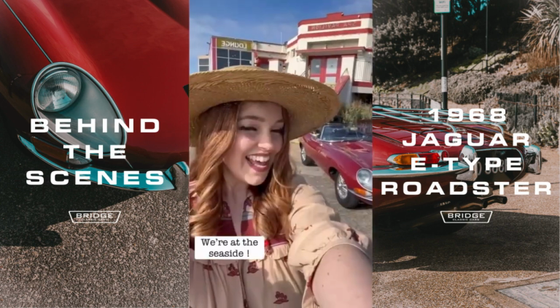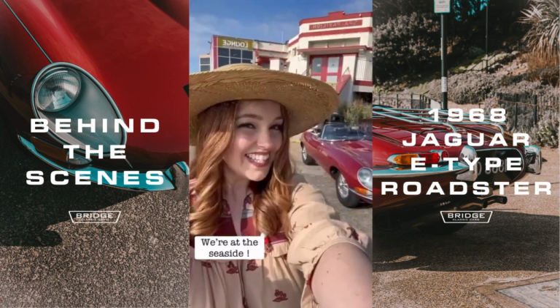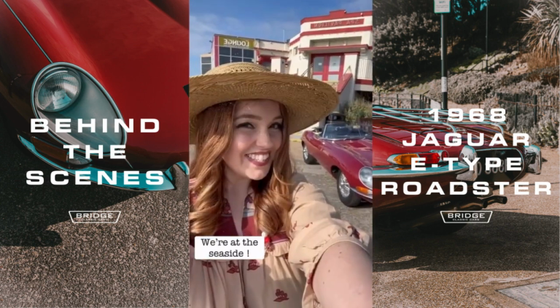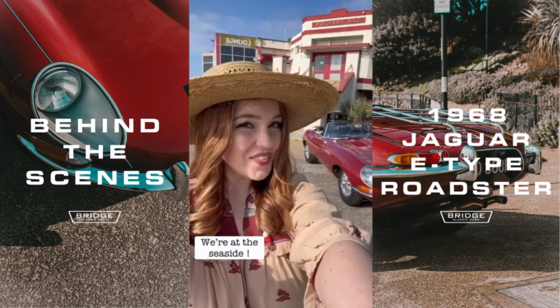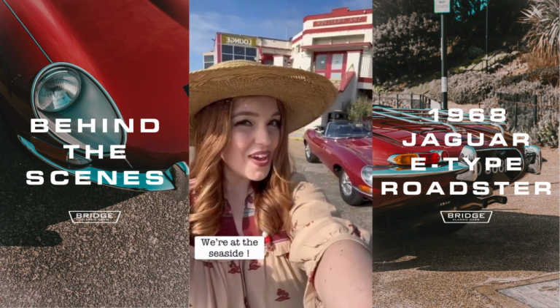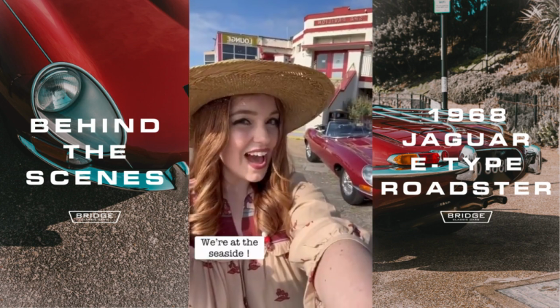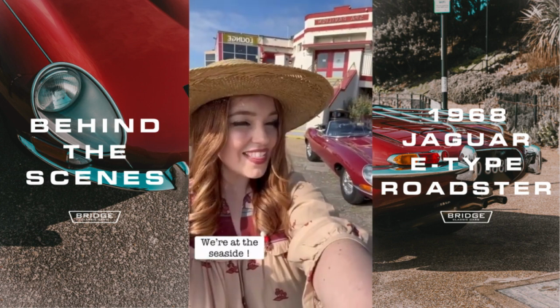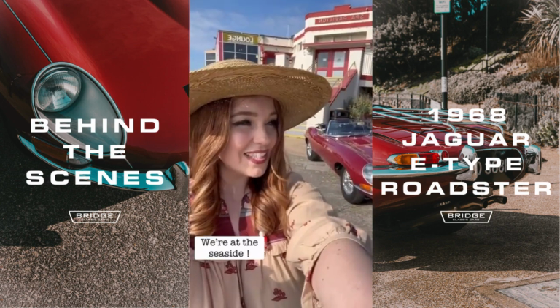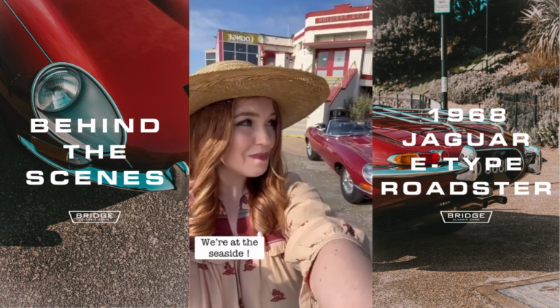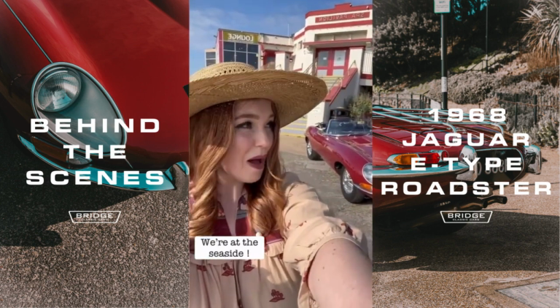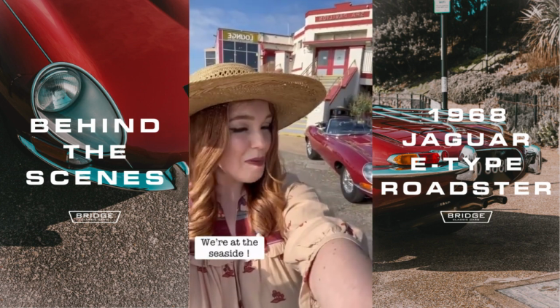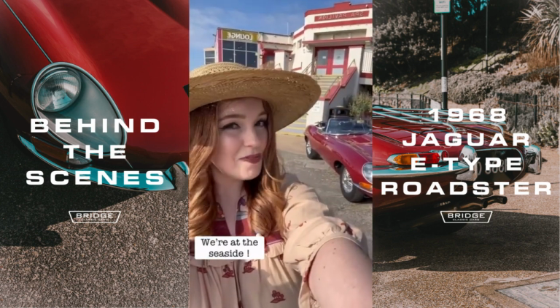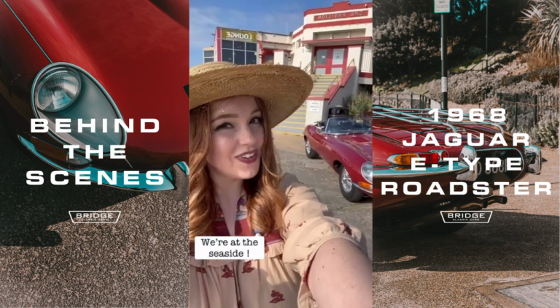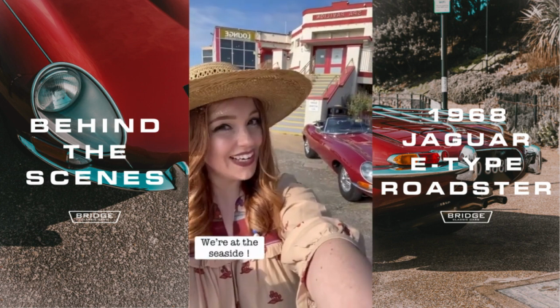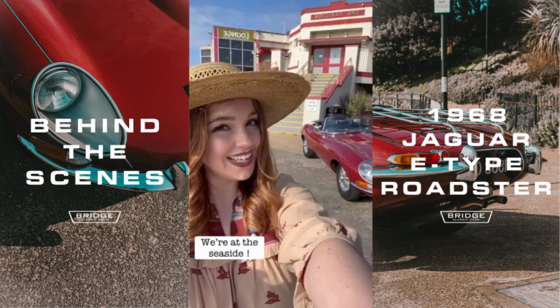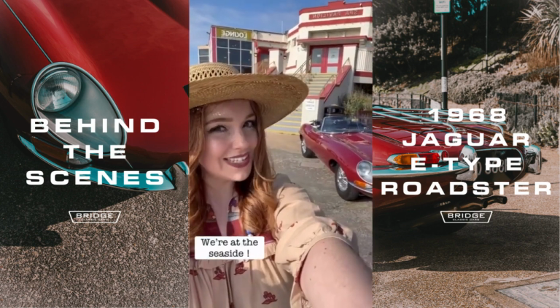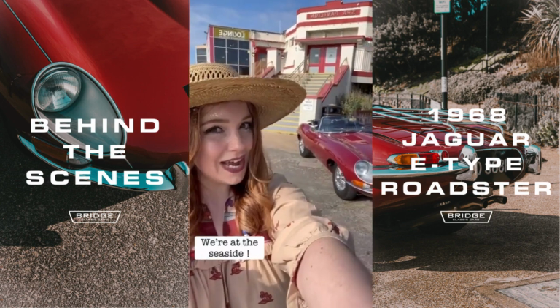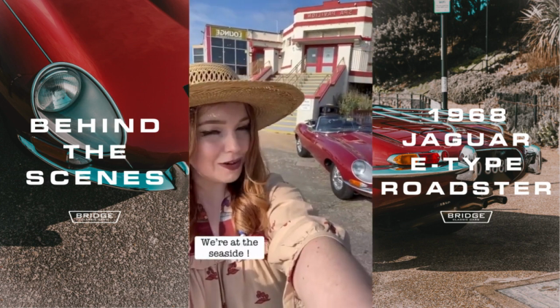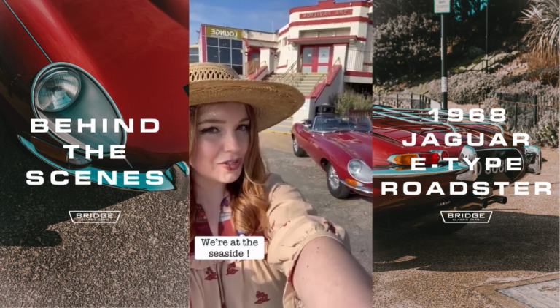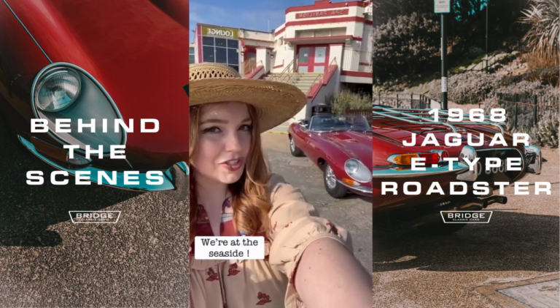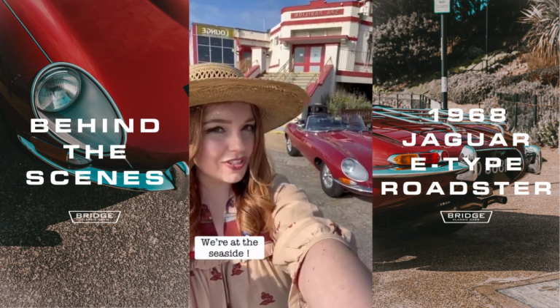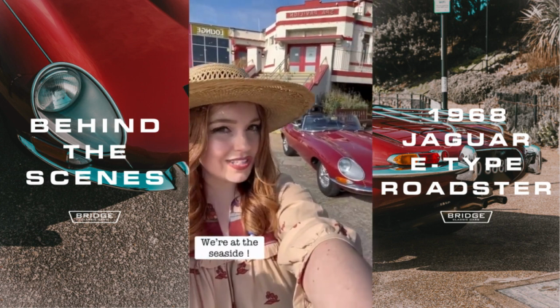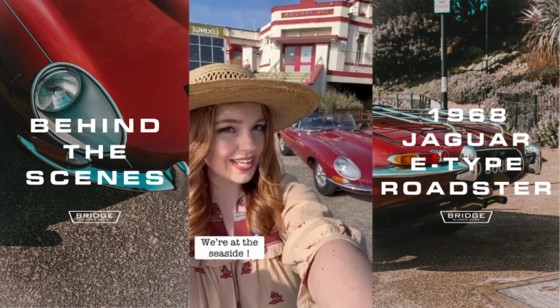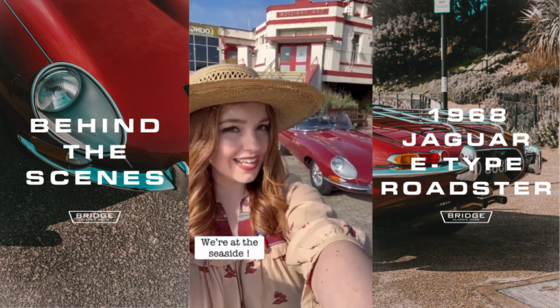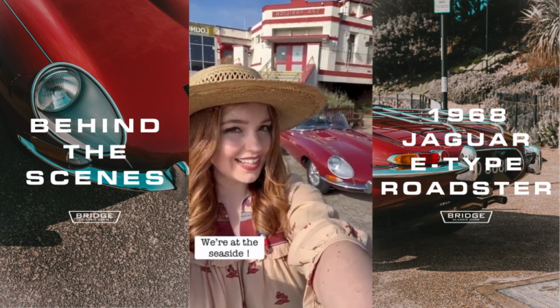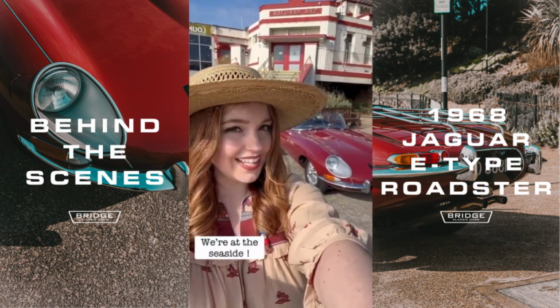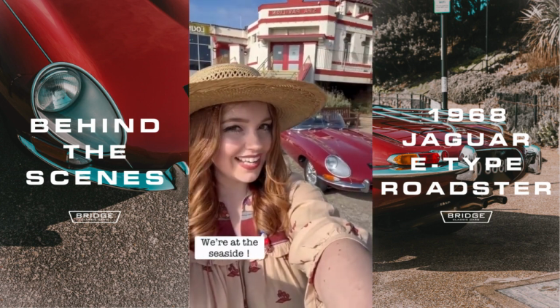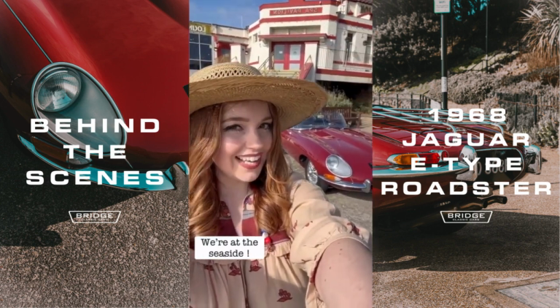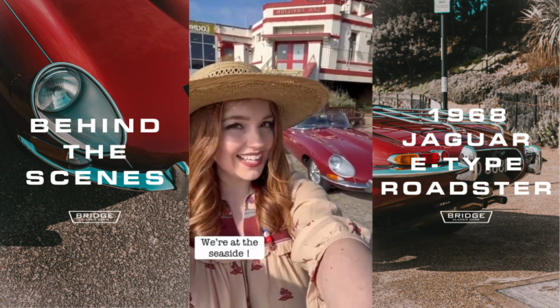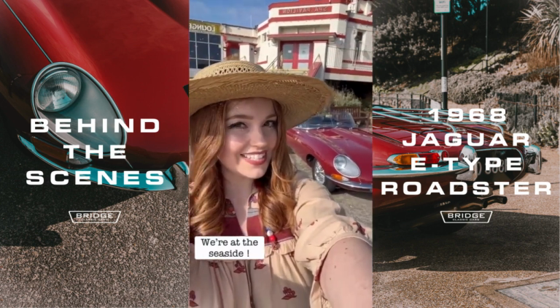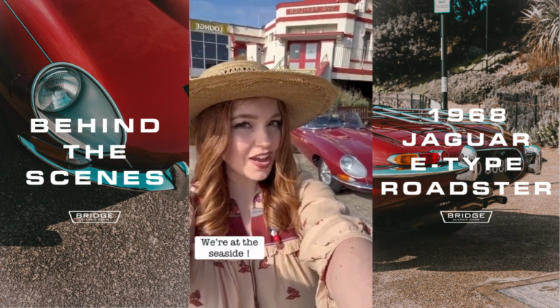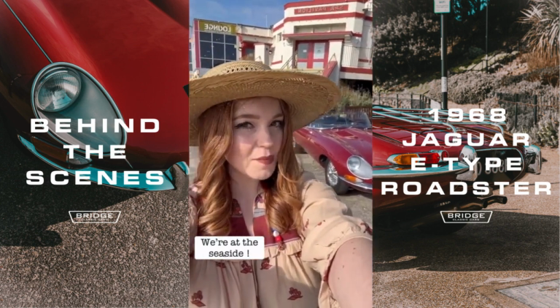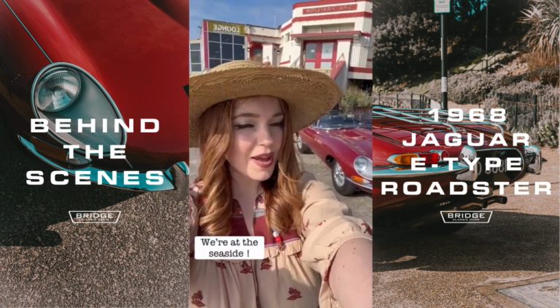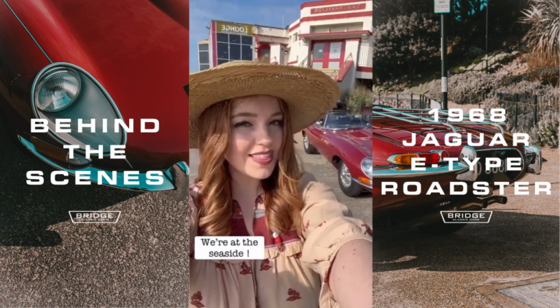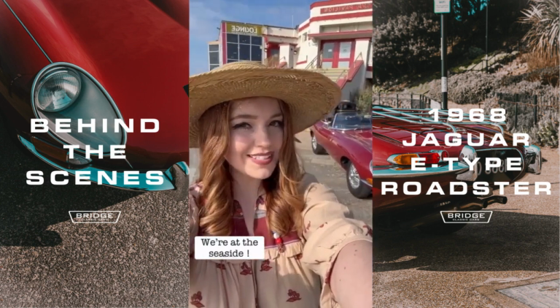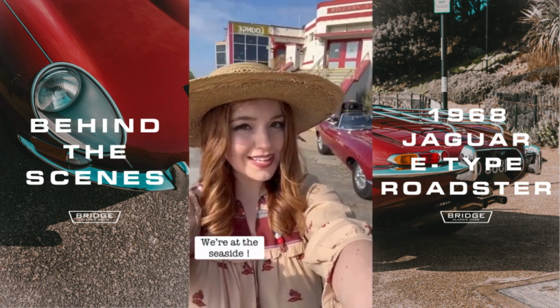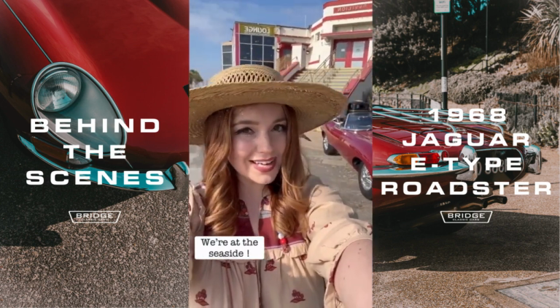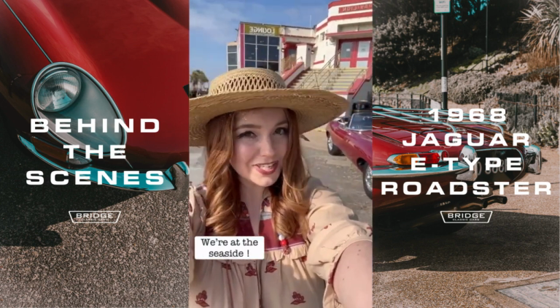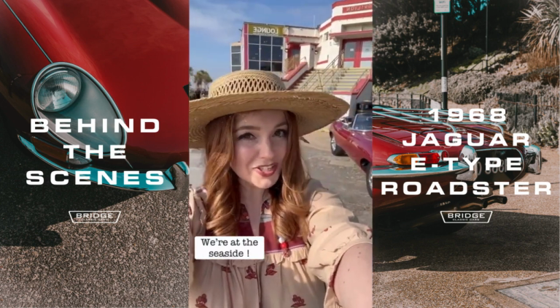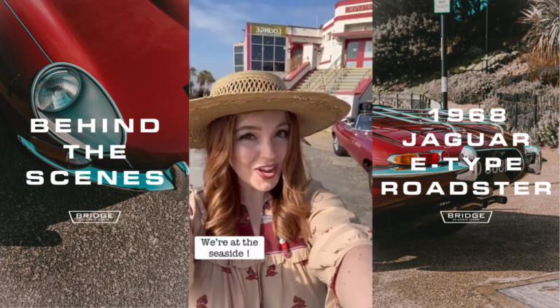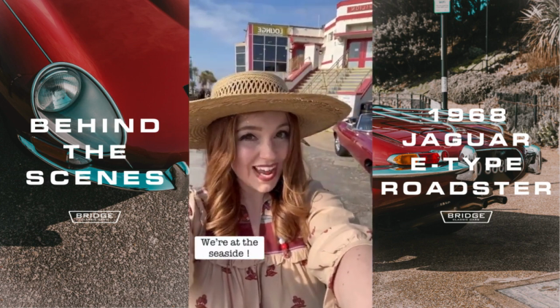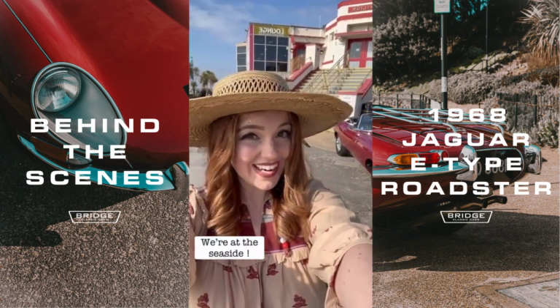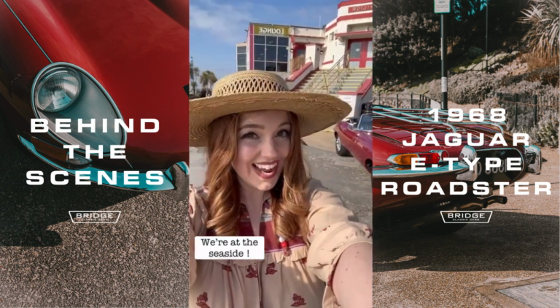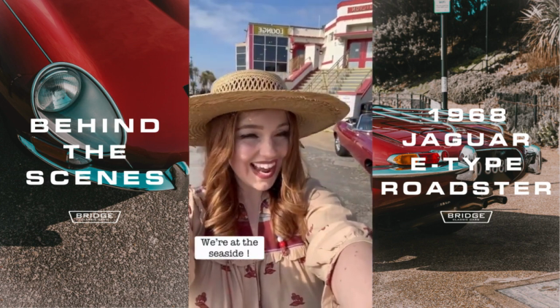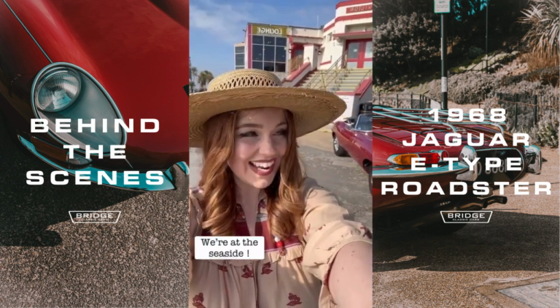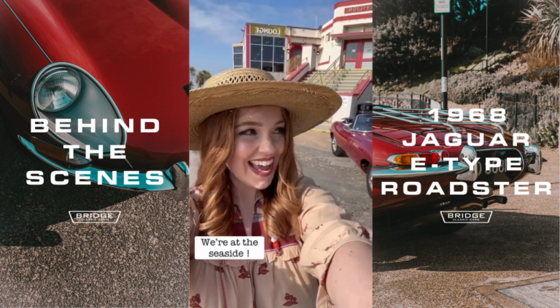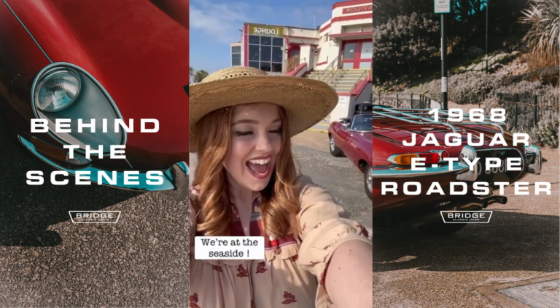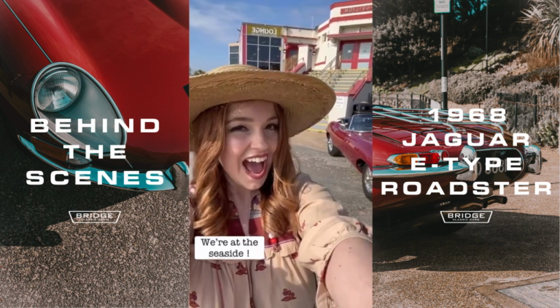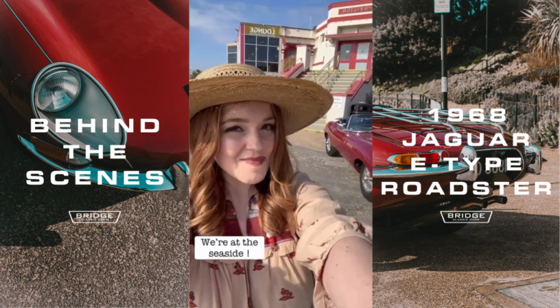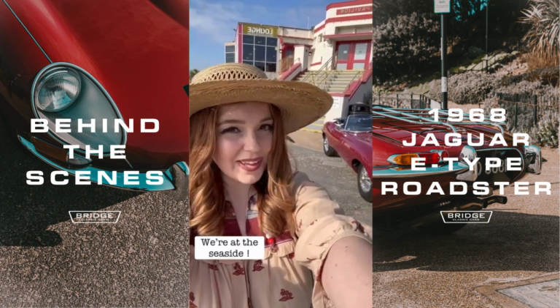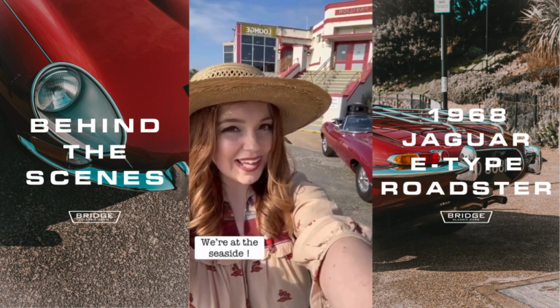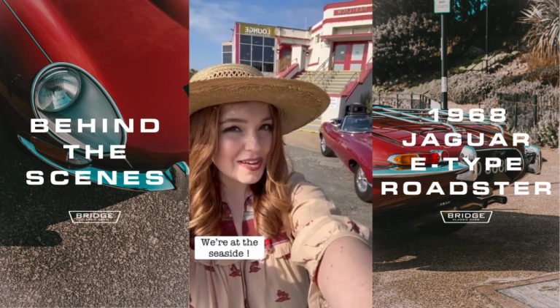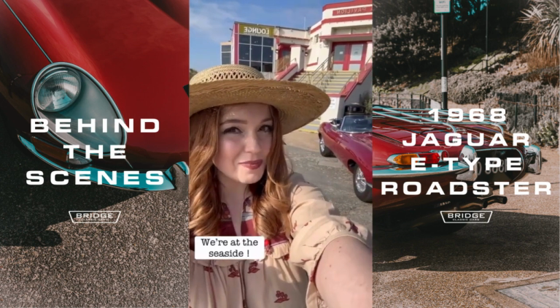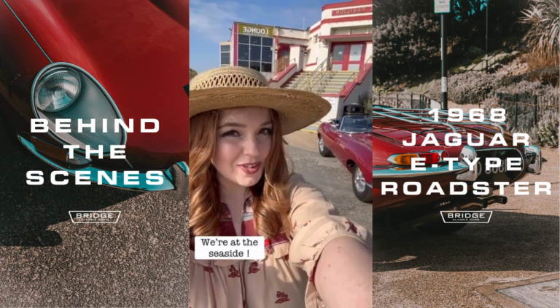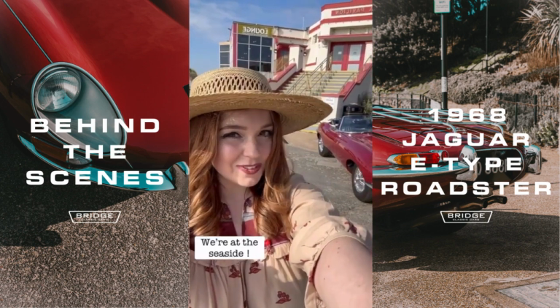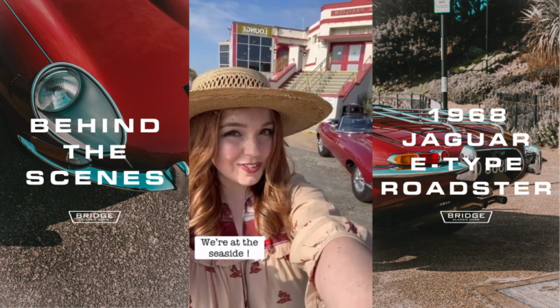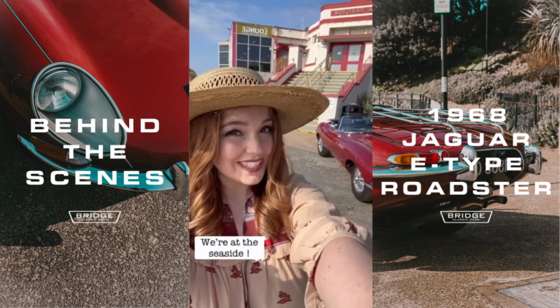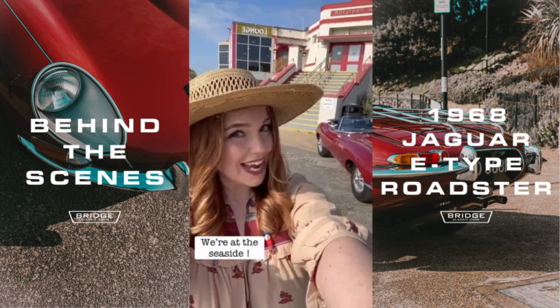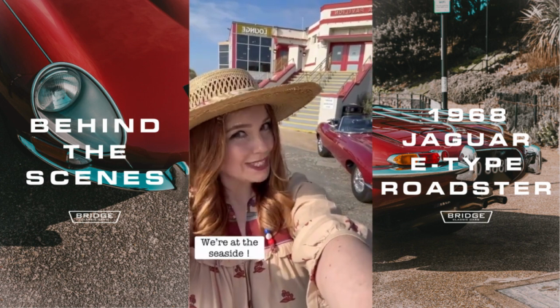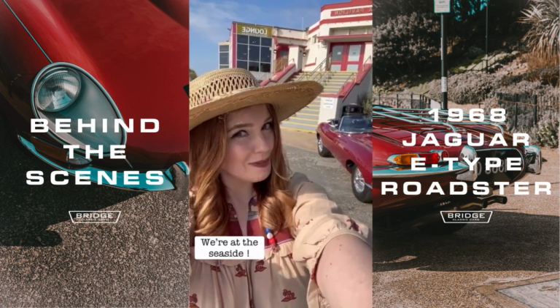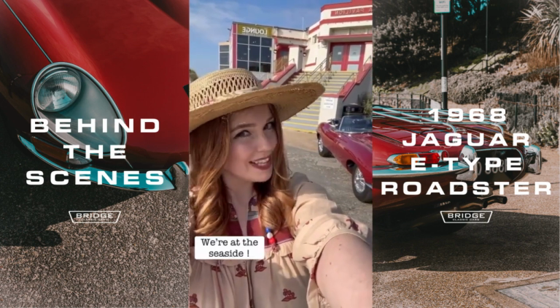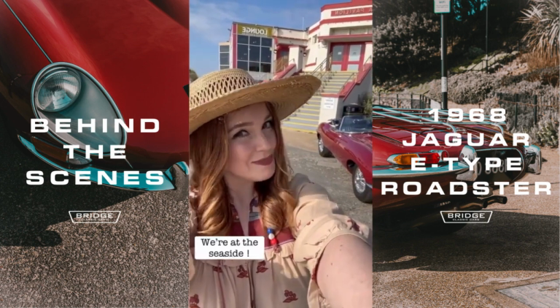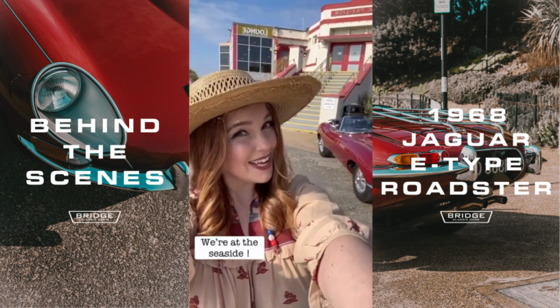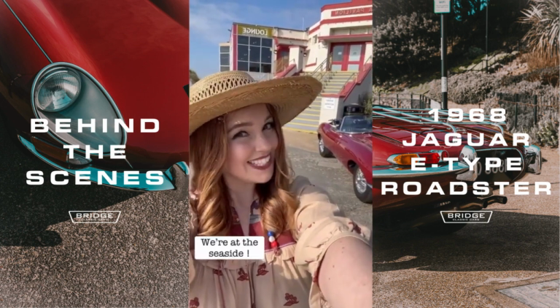So we are at the Spa Pavilion now, shooting the E-Type, and the sun is shining, making it a beautiful day to be at the beach.